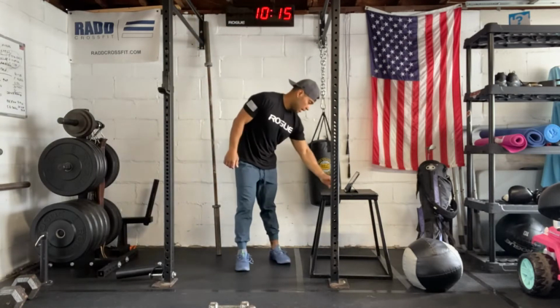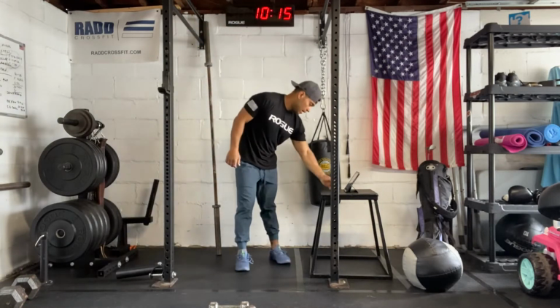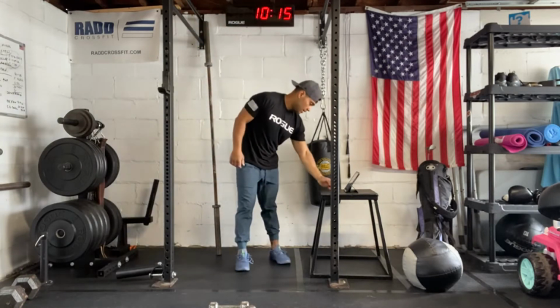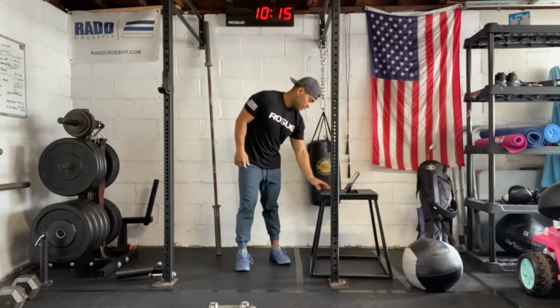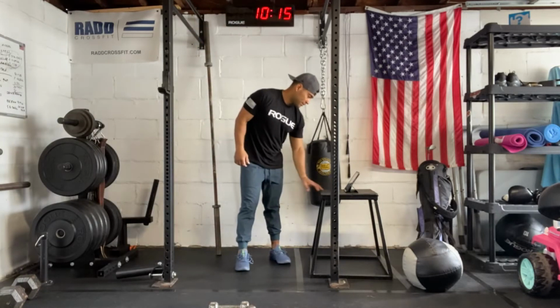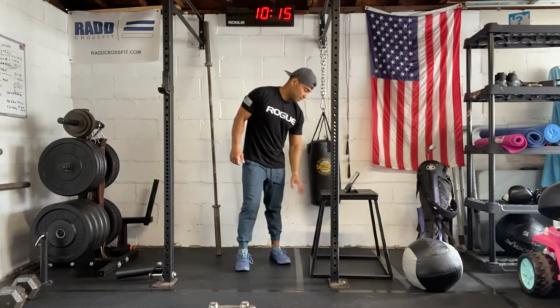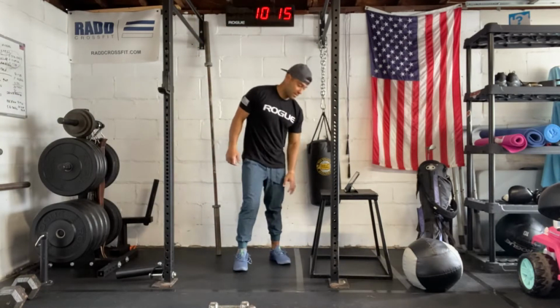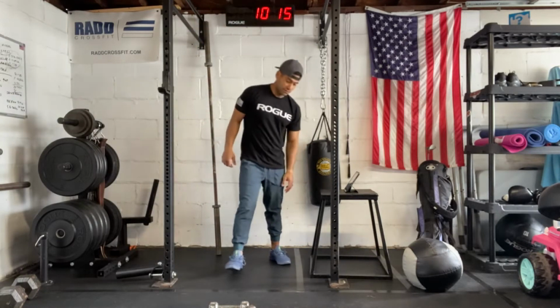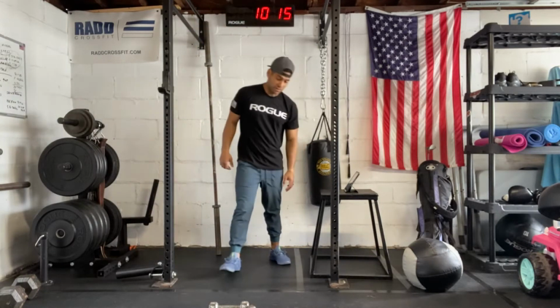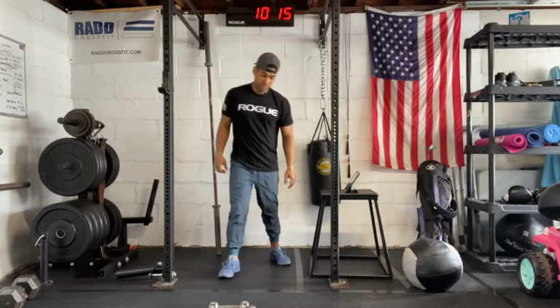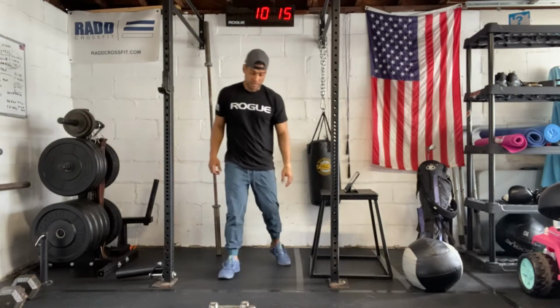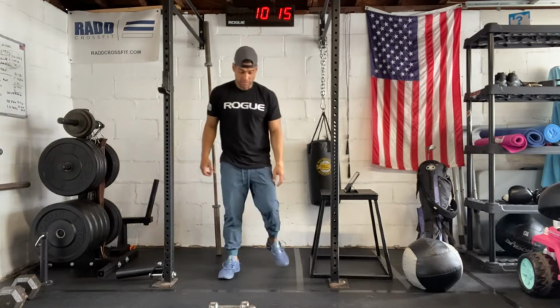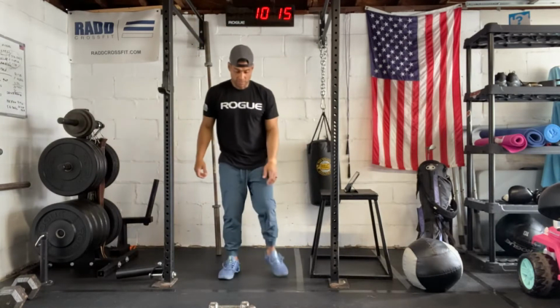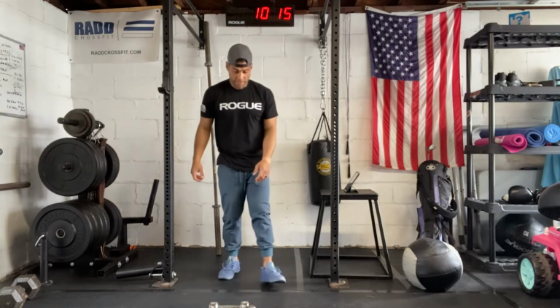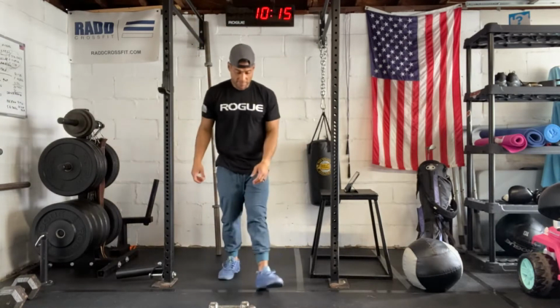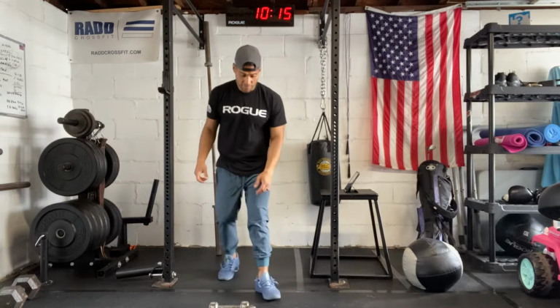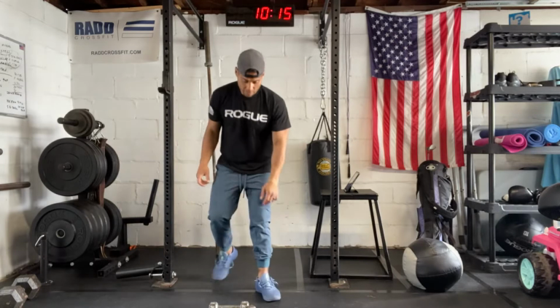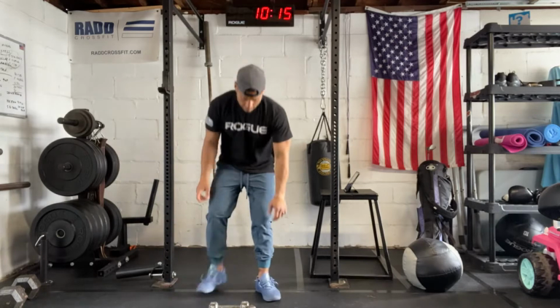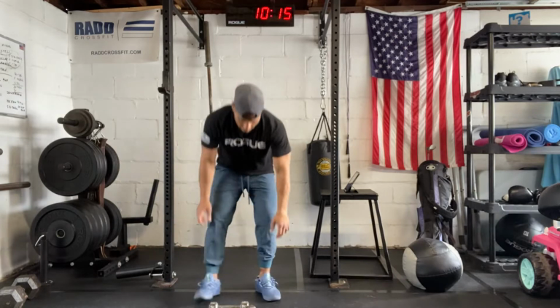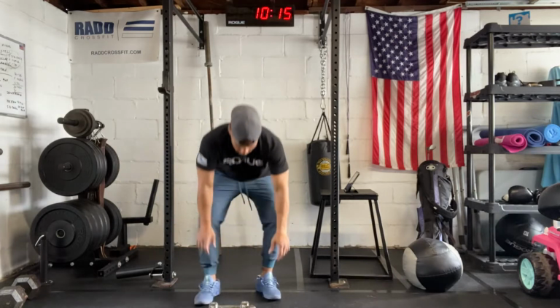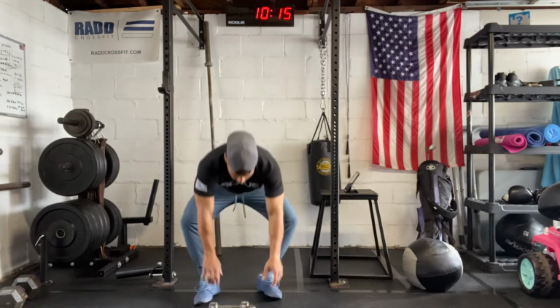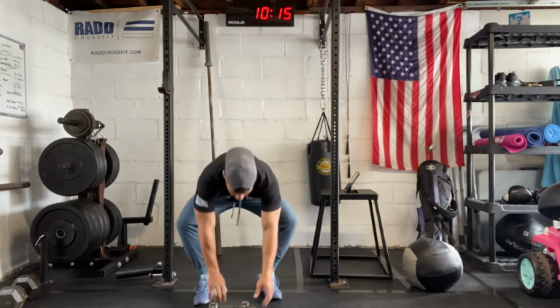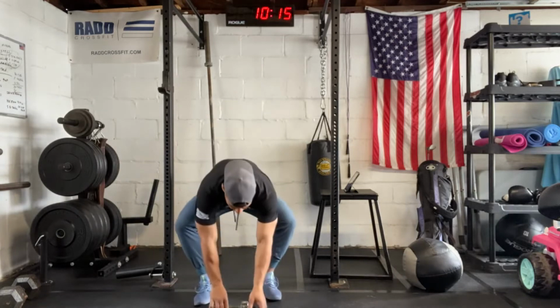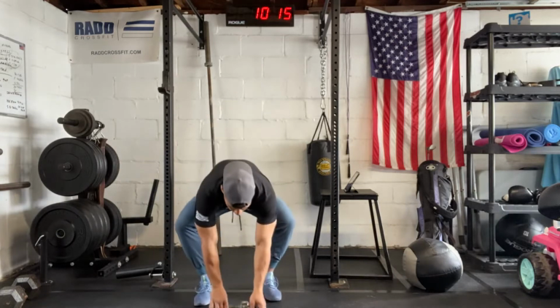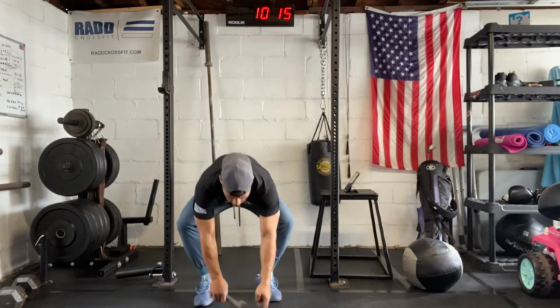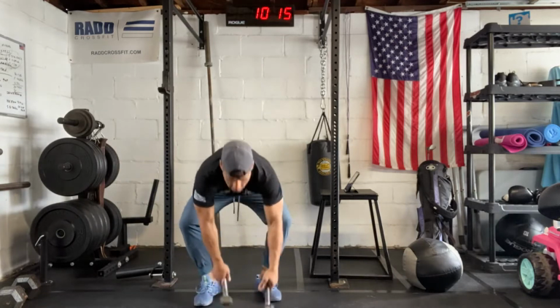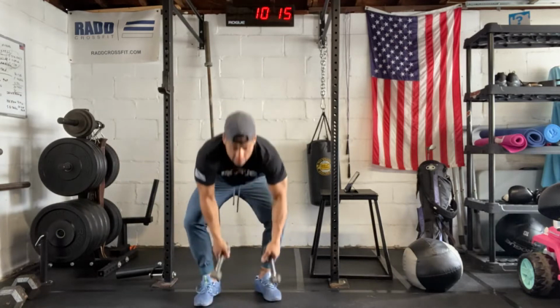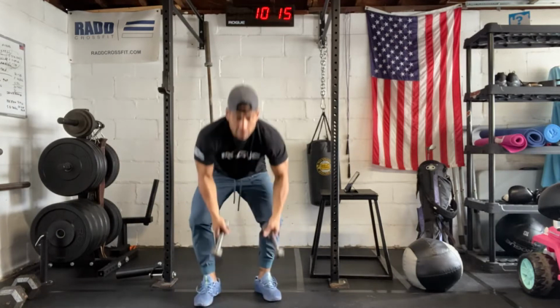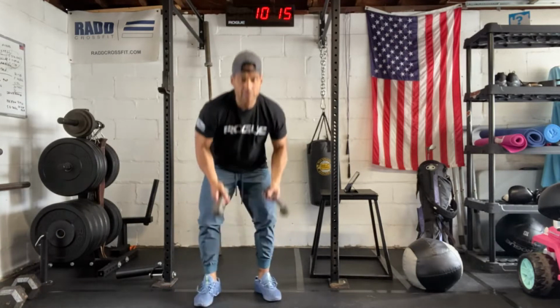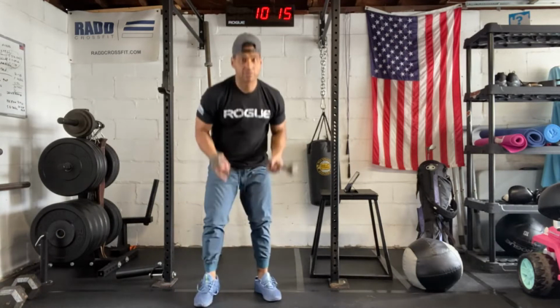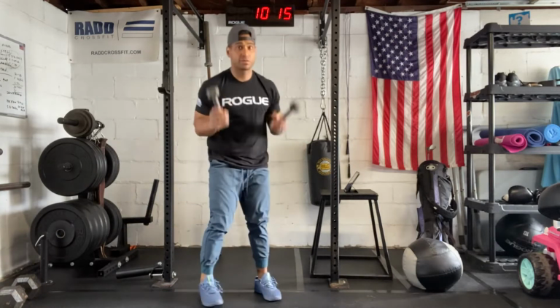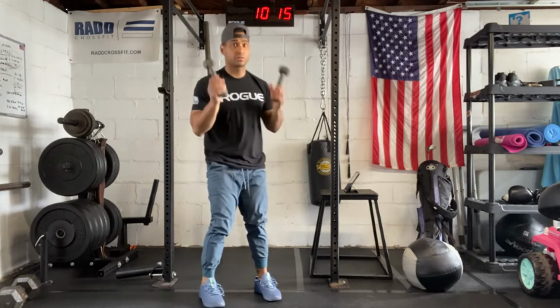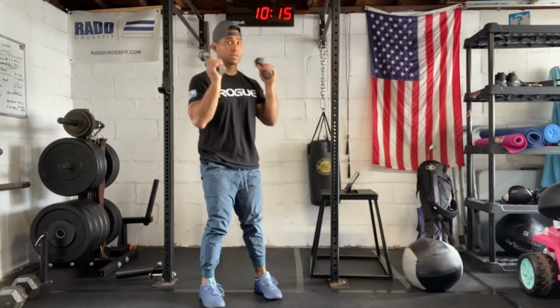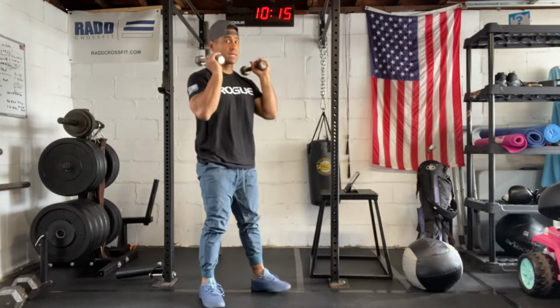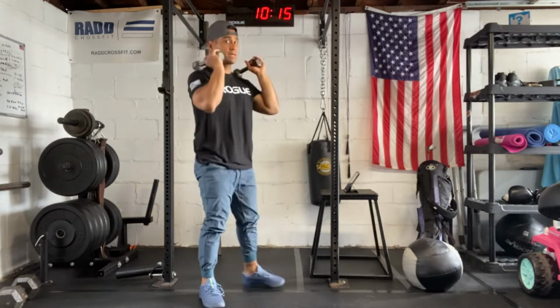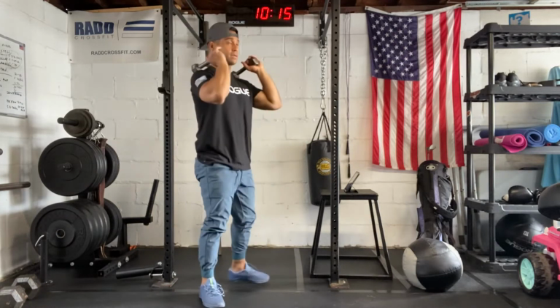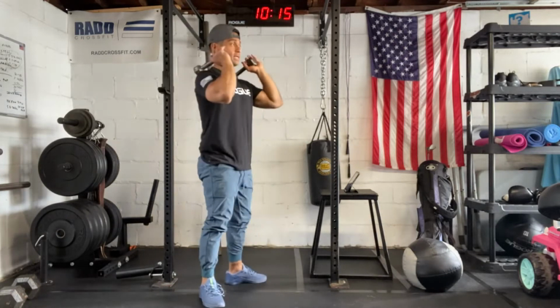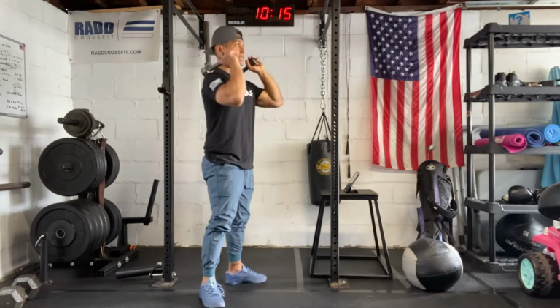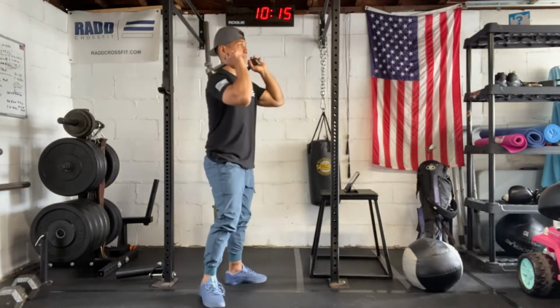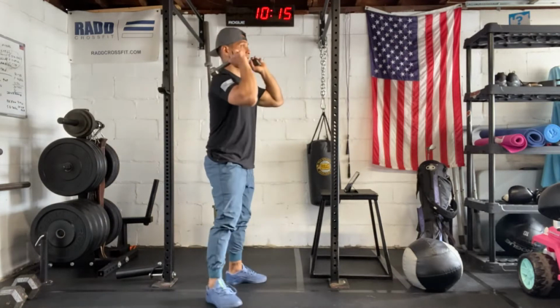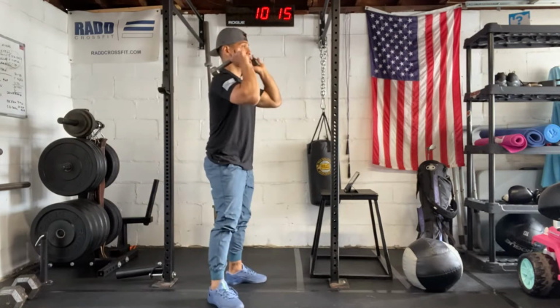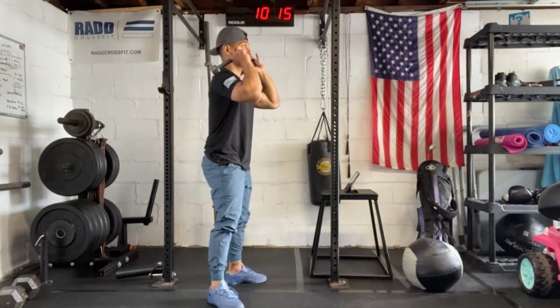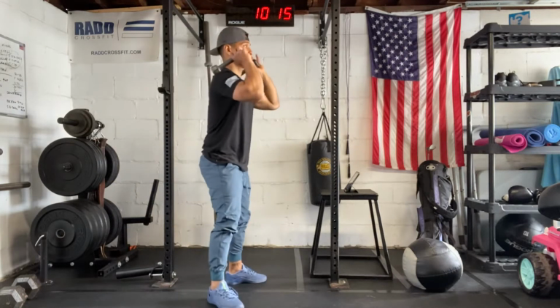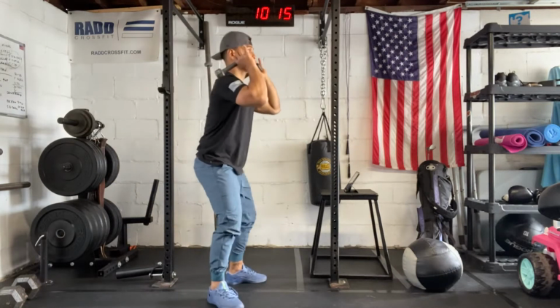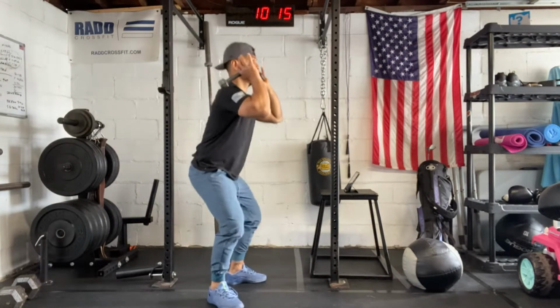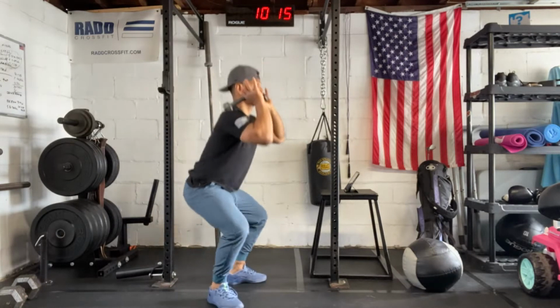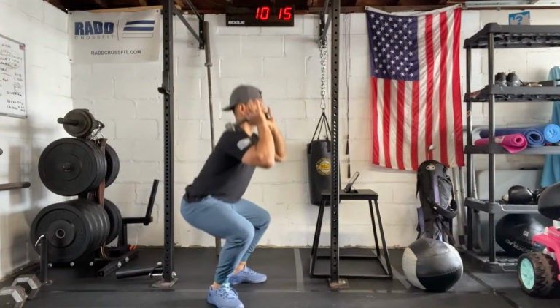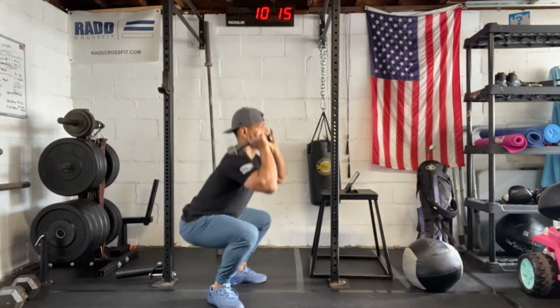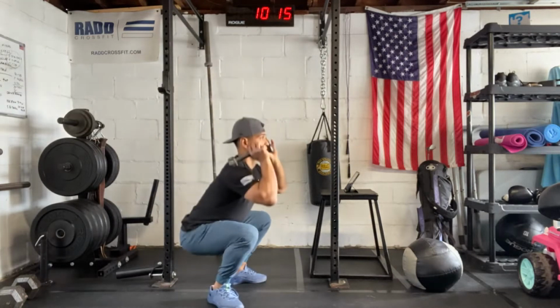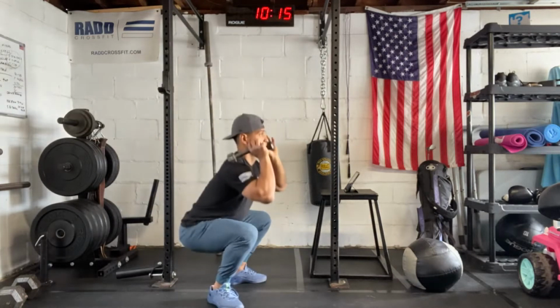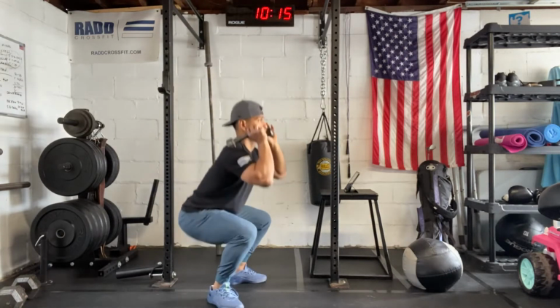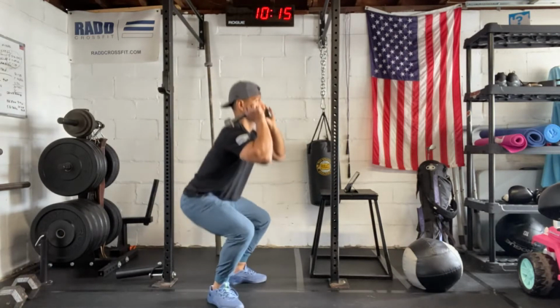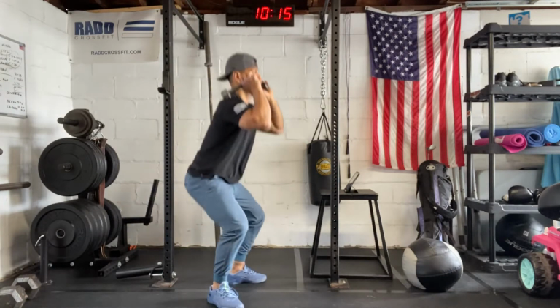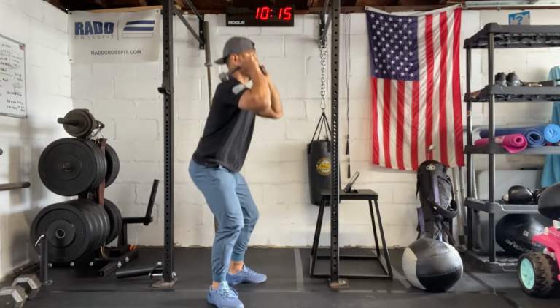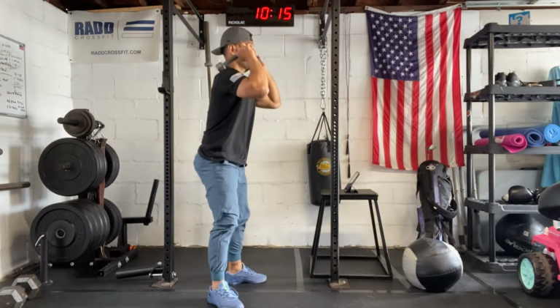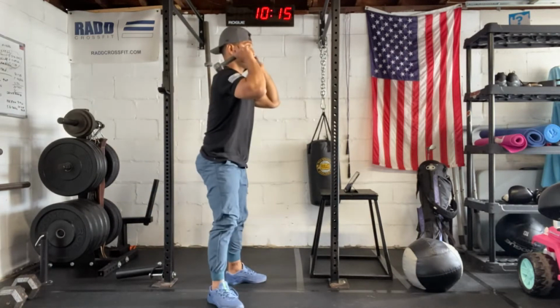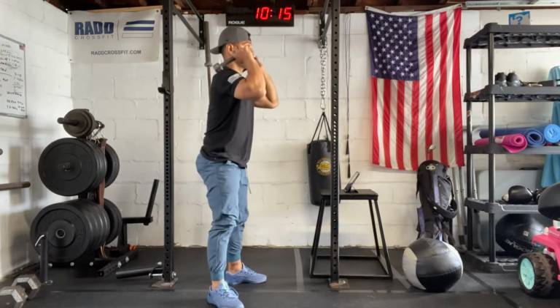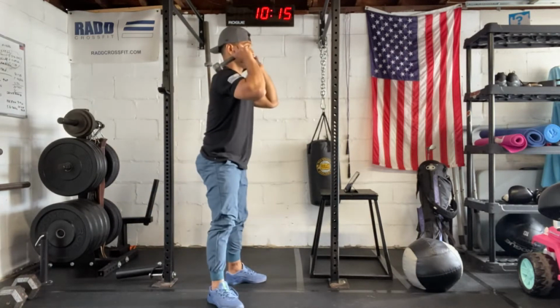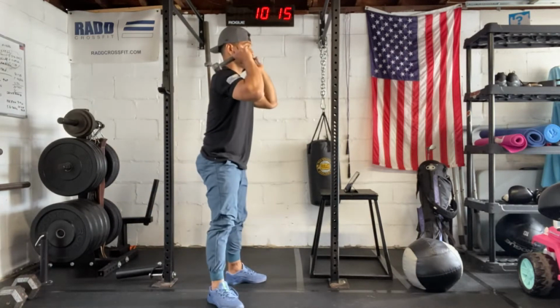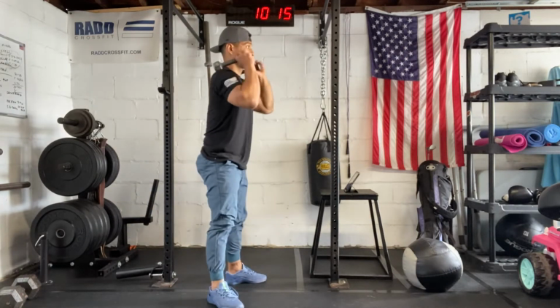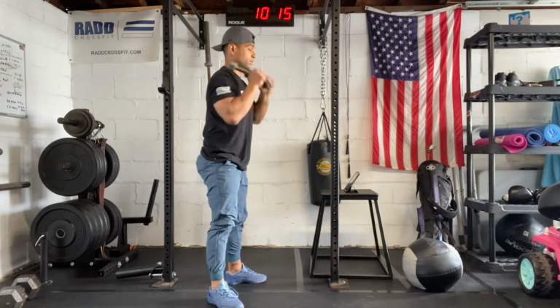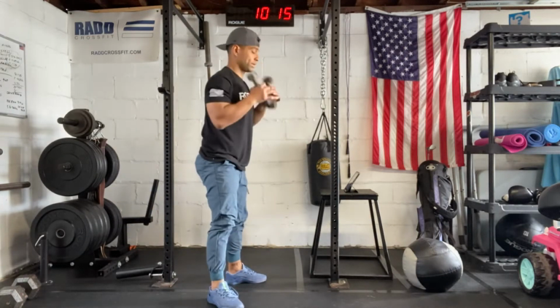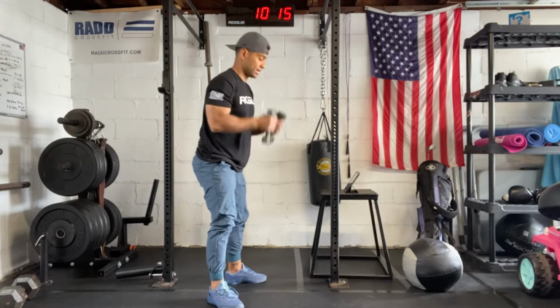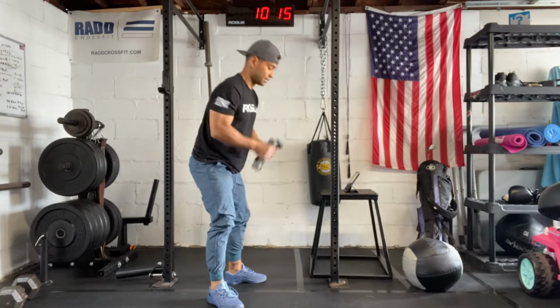Then we have dumbbell front squats. We have our dumbbells — I'm going to use two dumbbells for this workout. Get them in that front rack position, squat all the way down, stand all the way up.